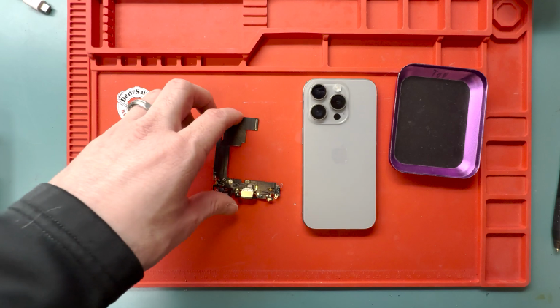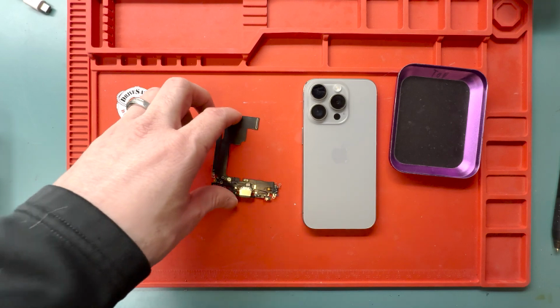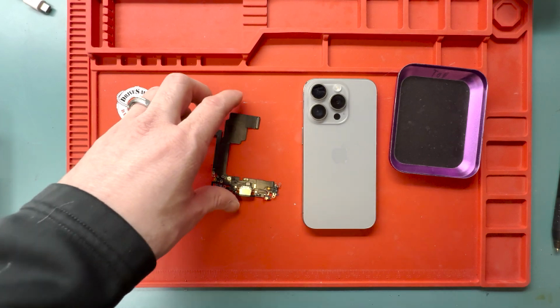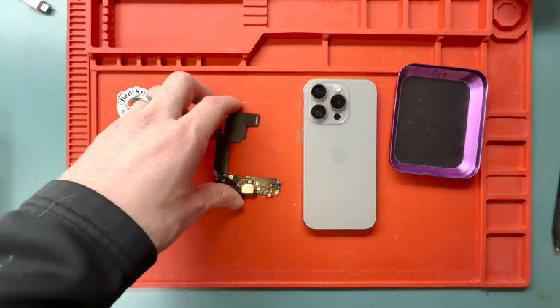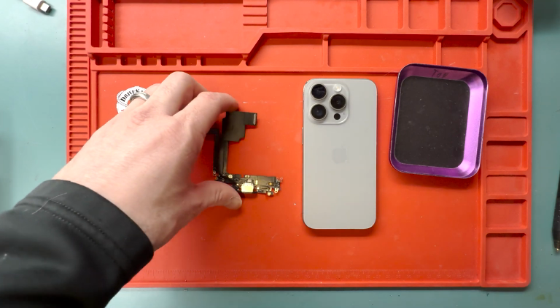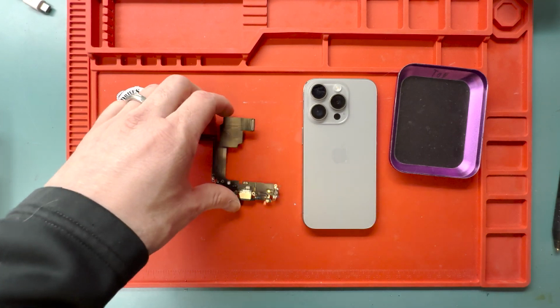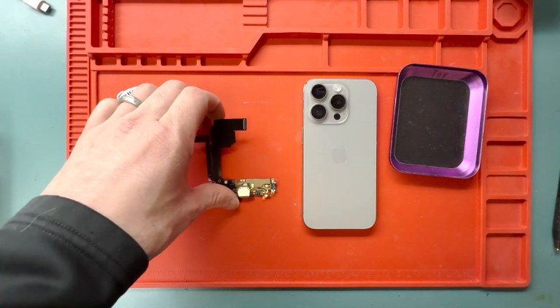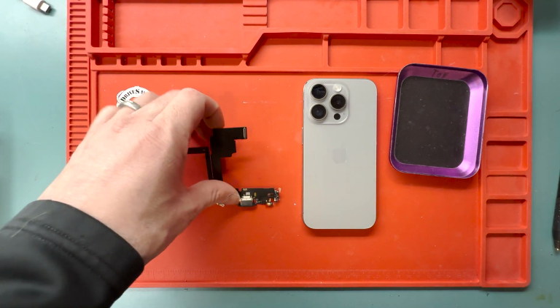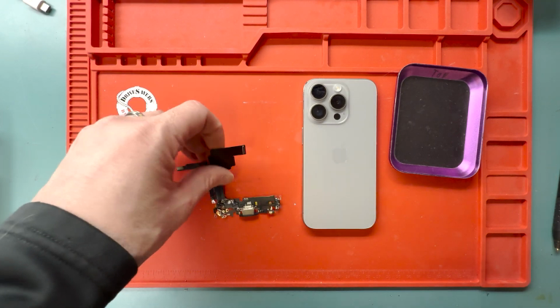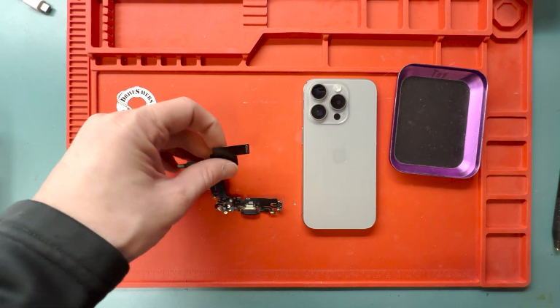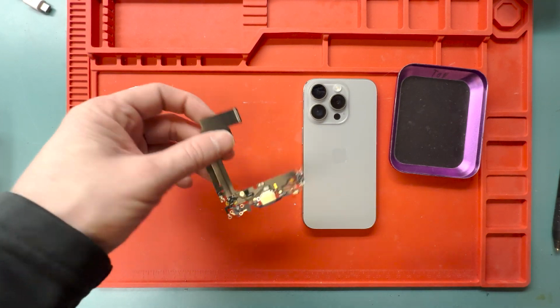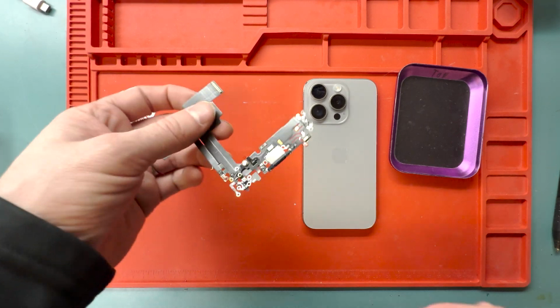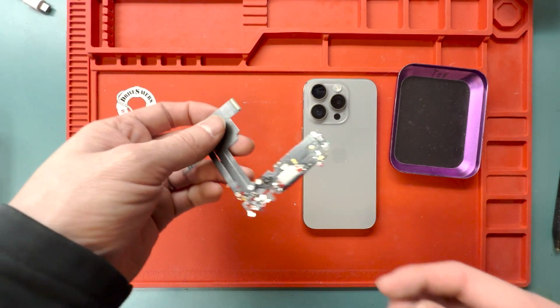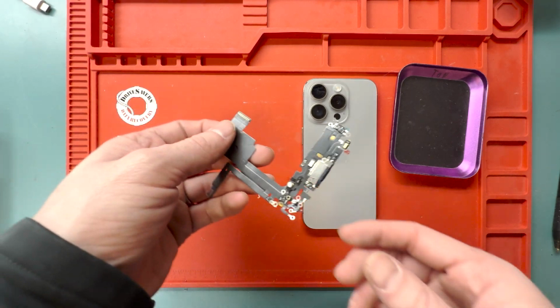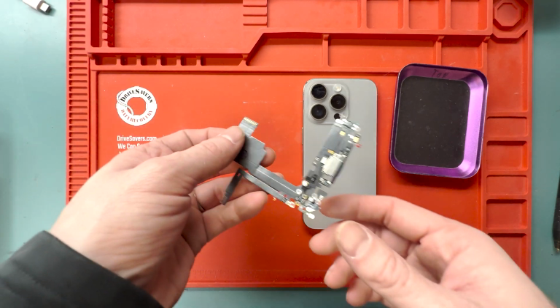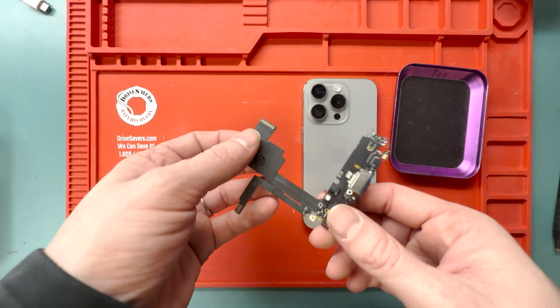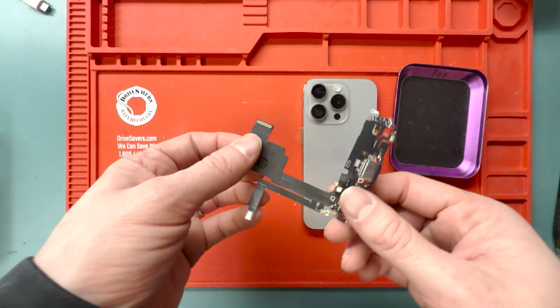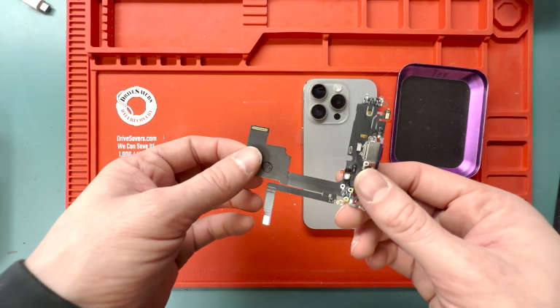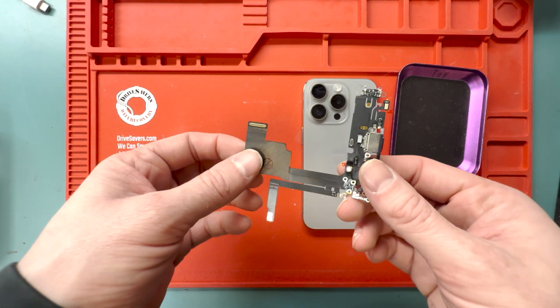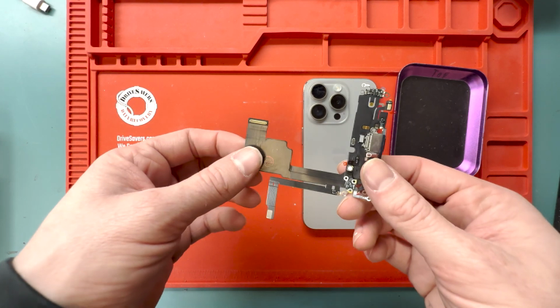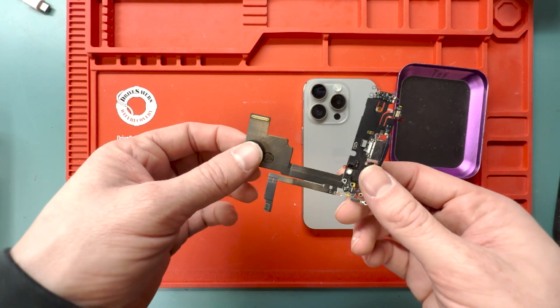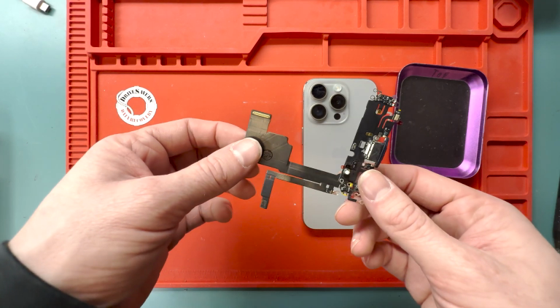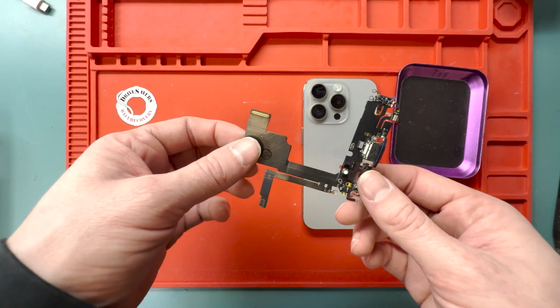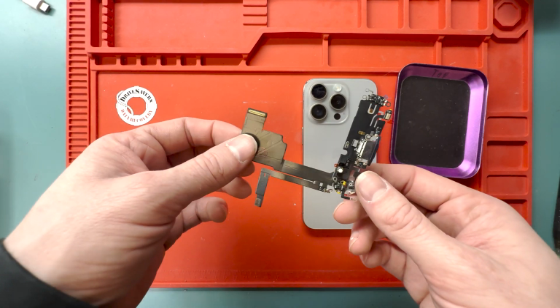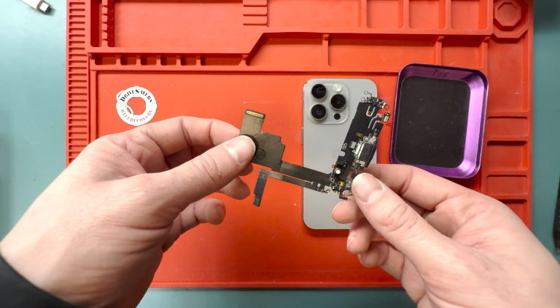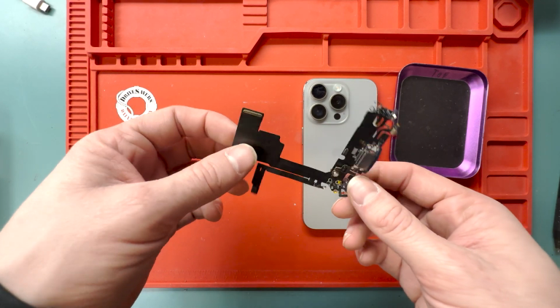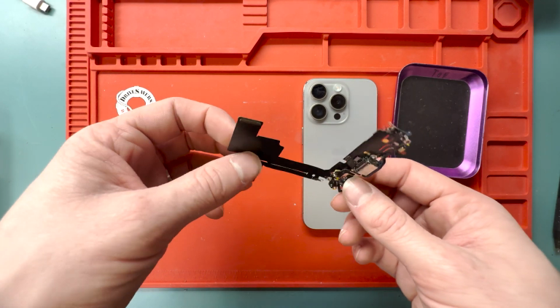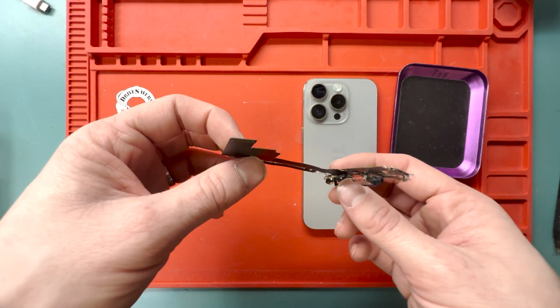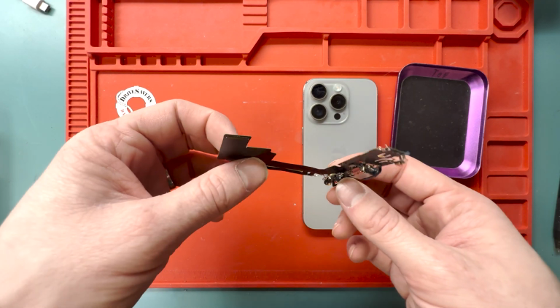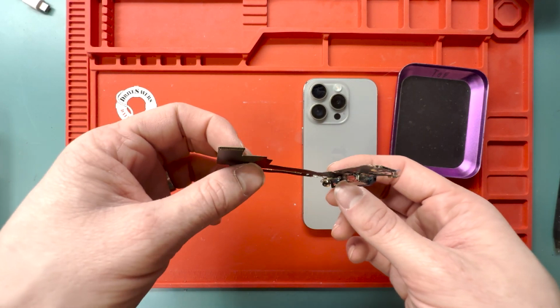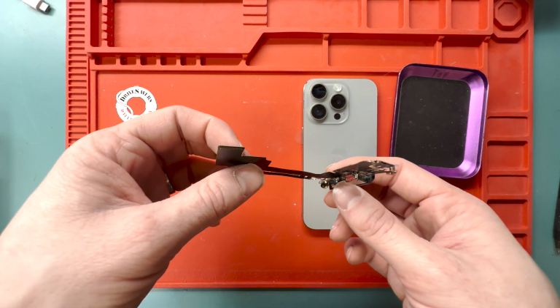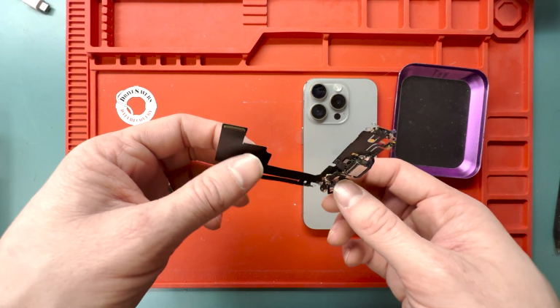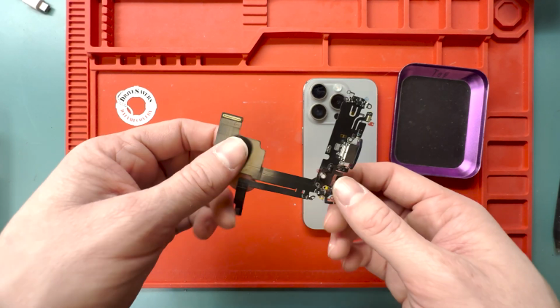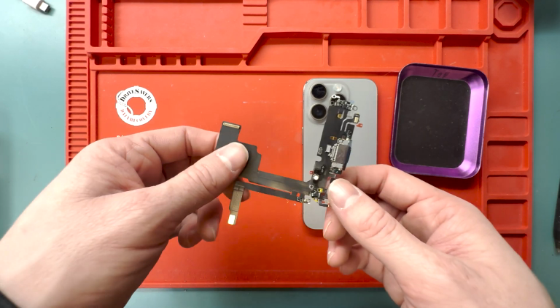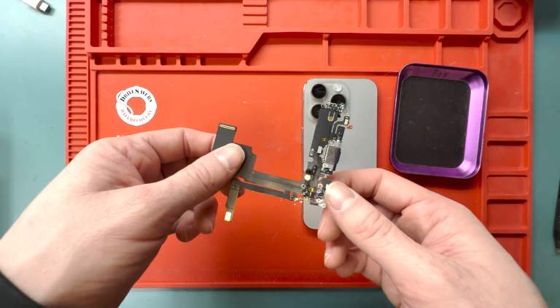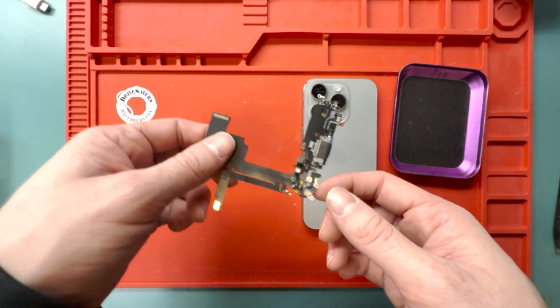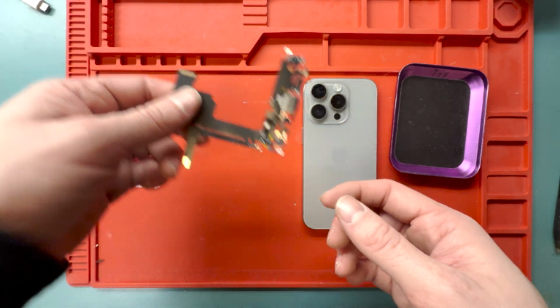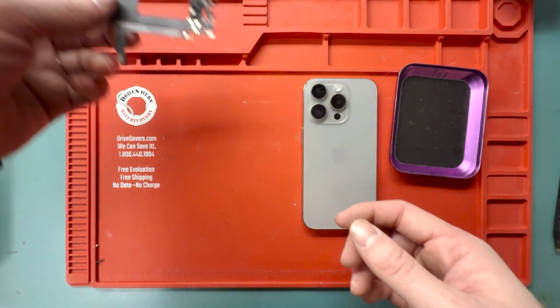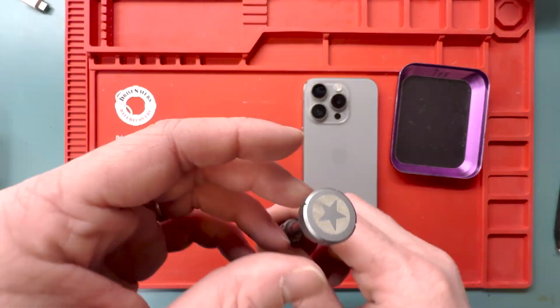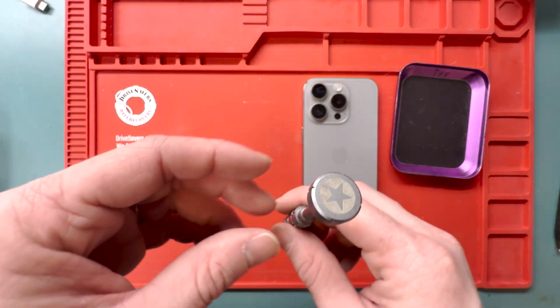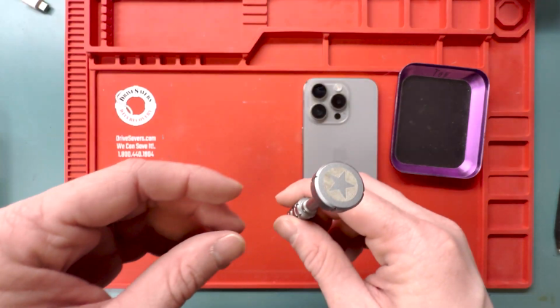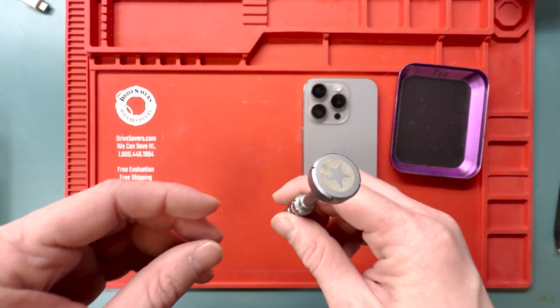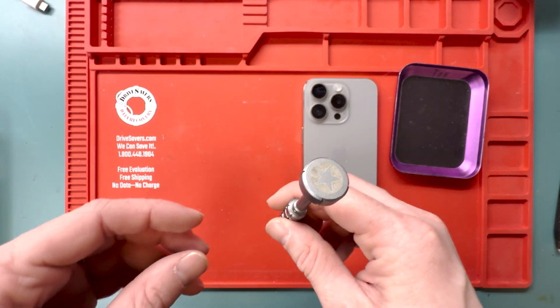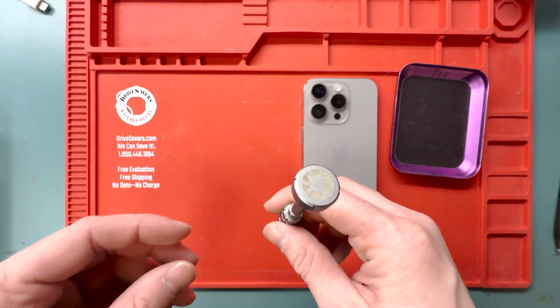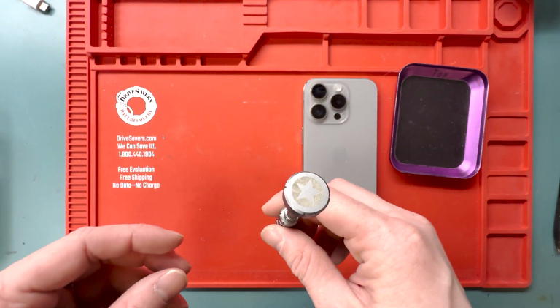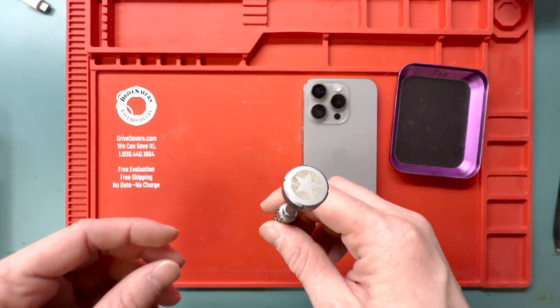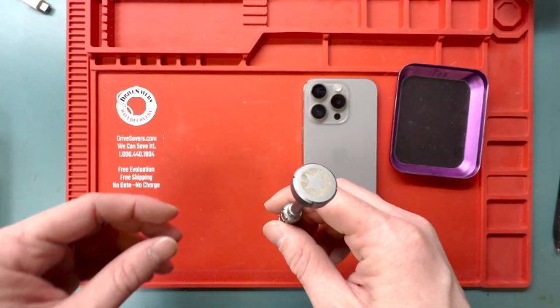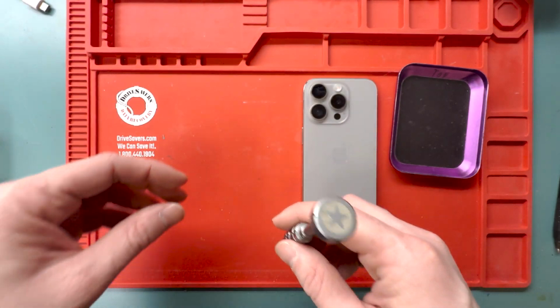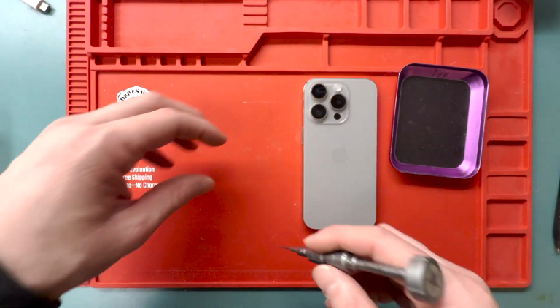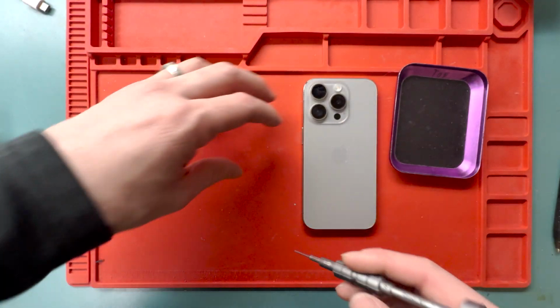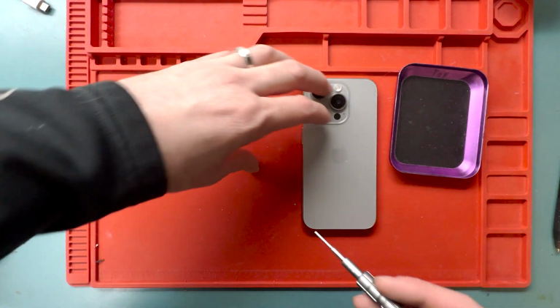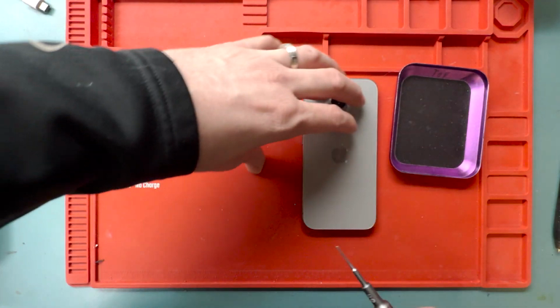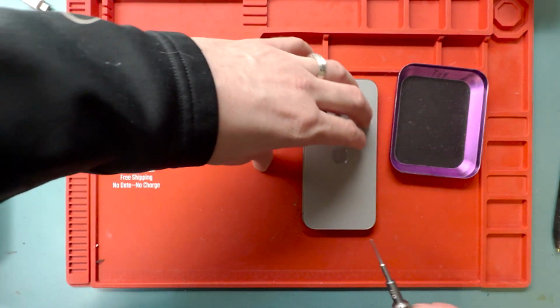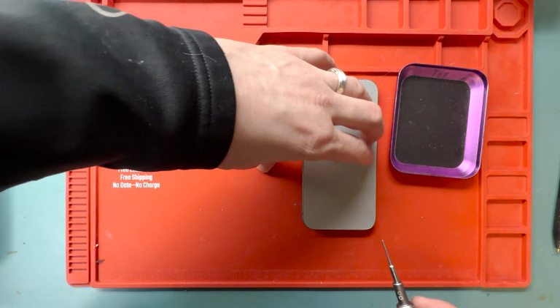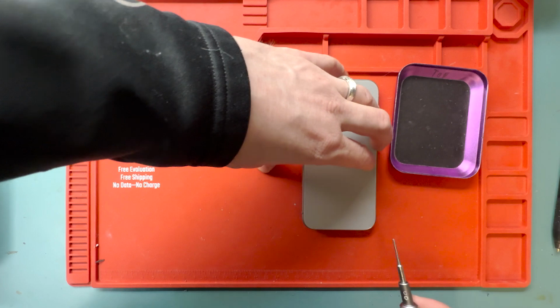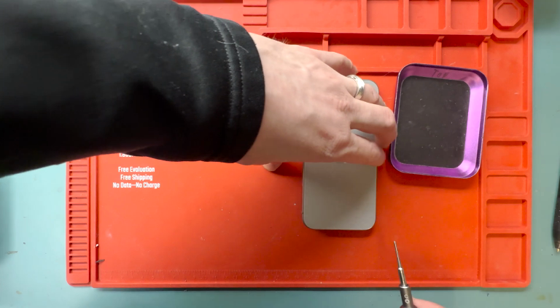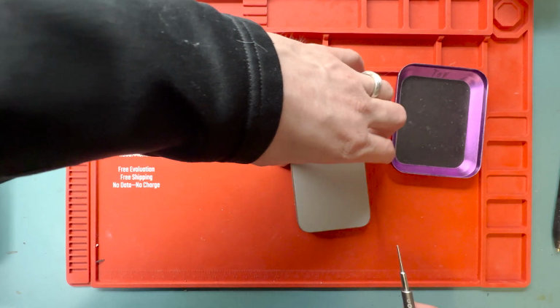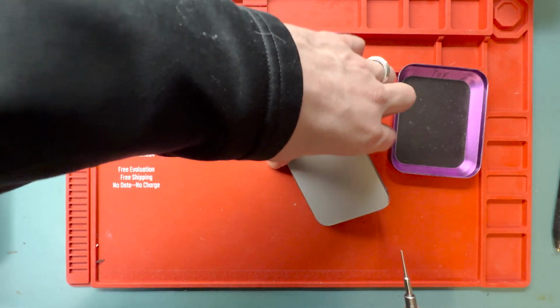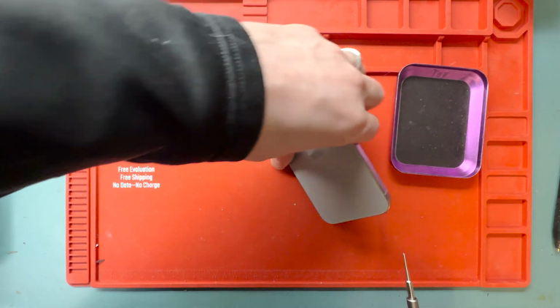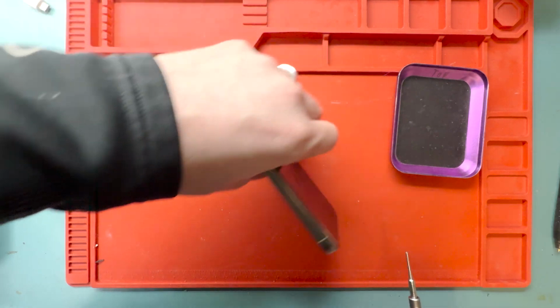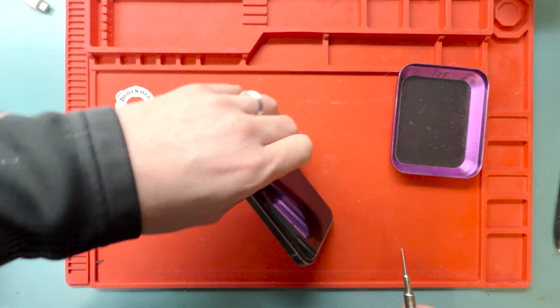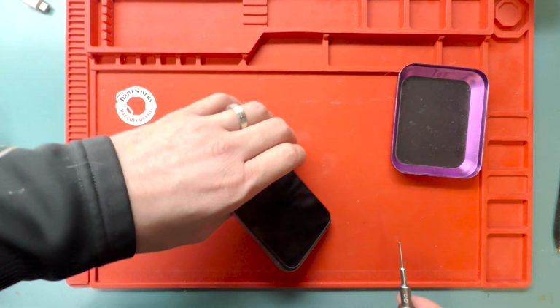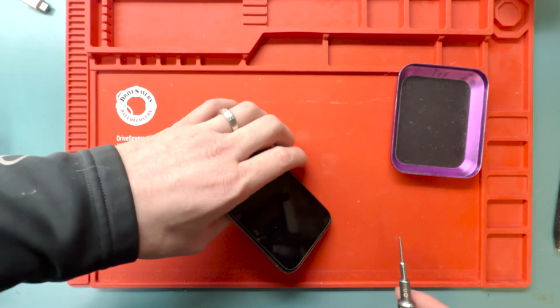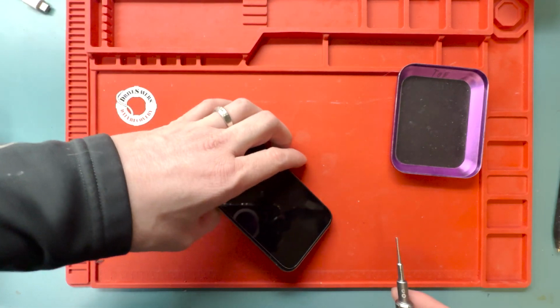Hello everyone, it's Mark from Worthy Repairs, and today we're working on an iPhone 15 Pro charge port replacement.